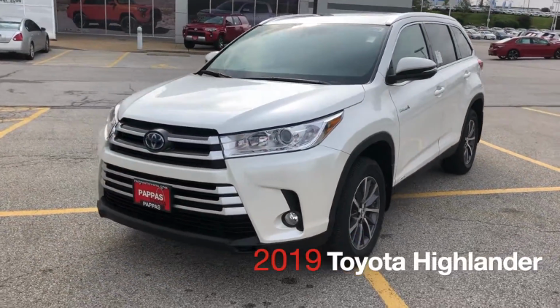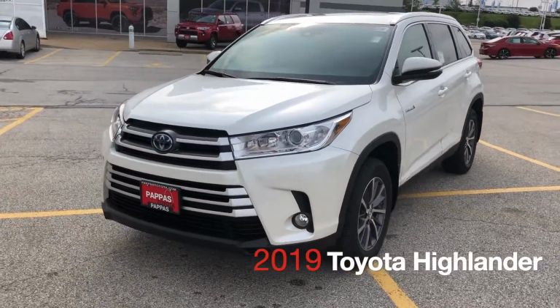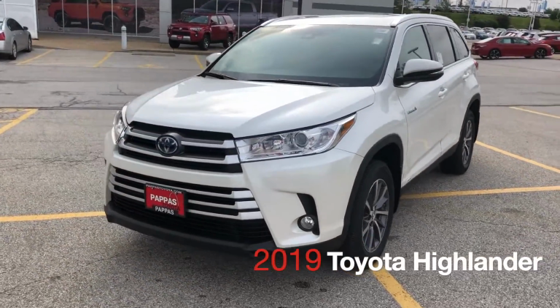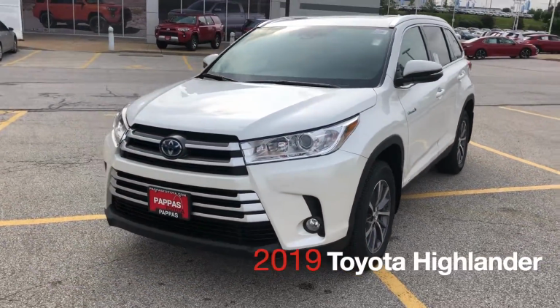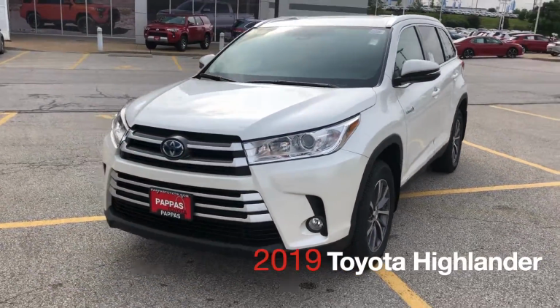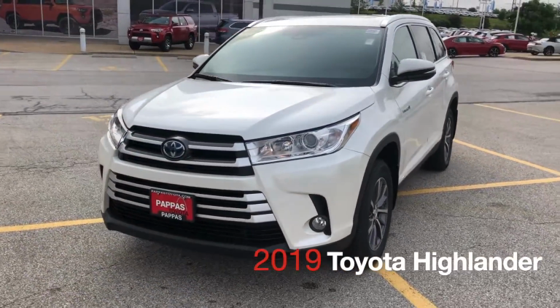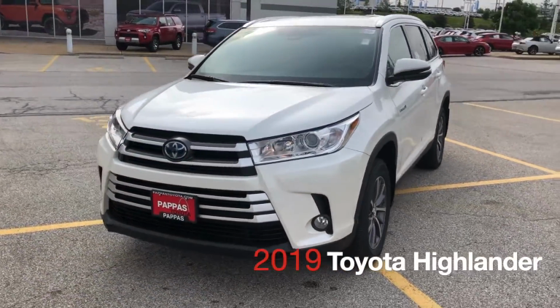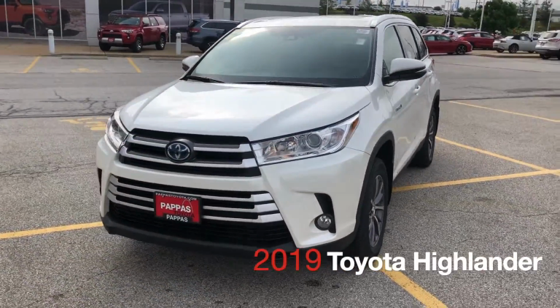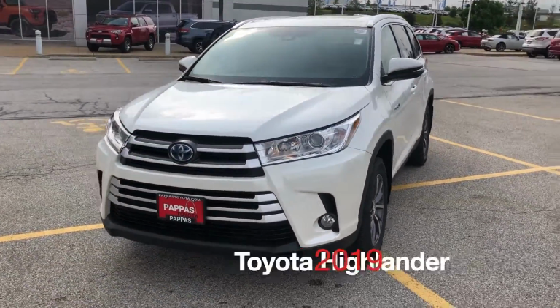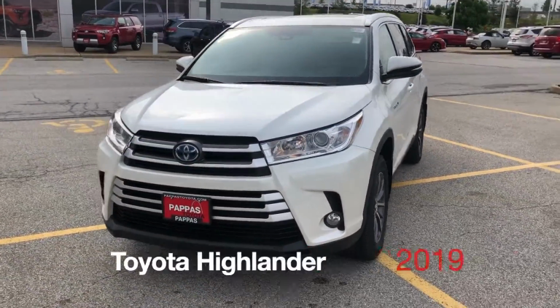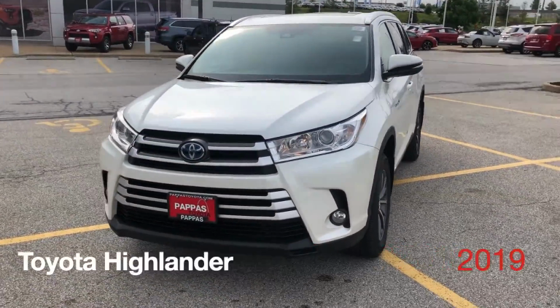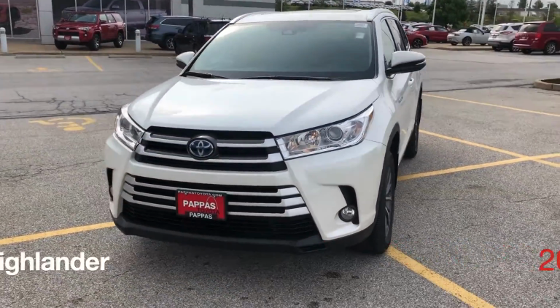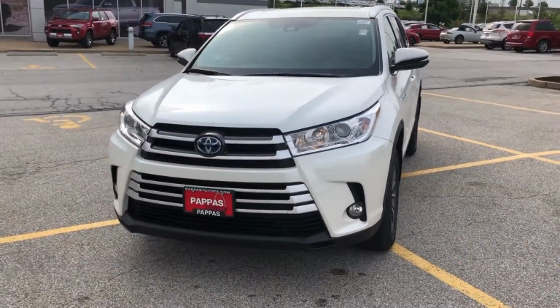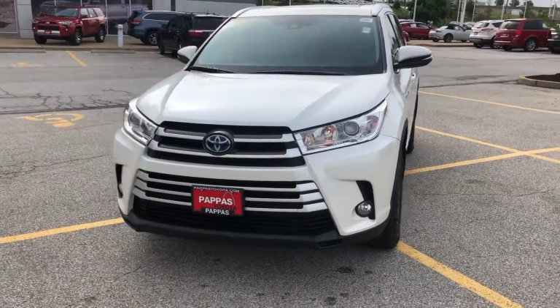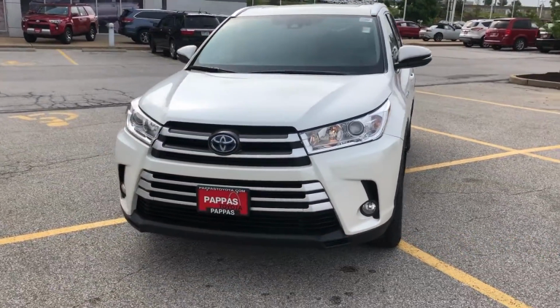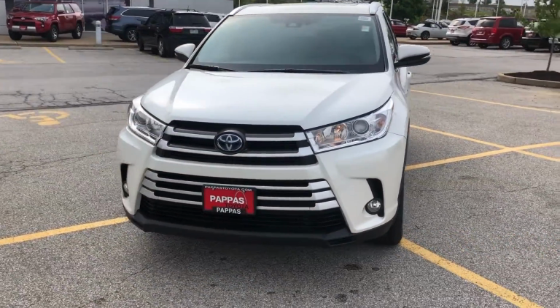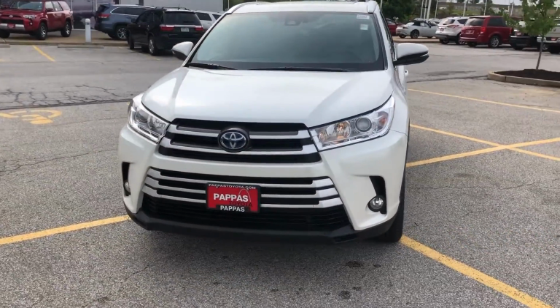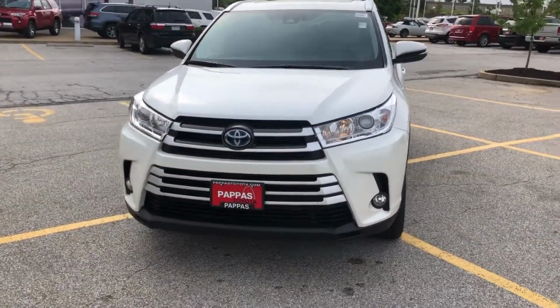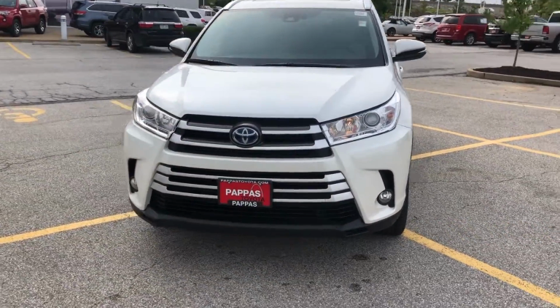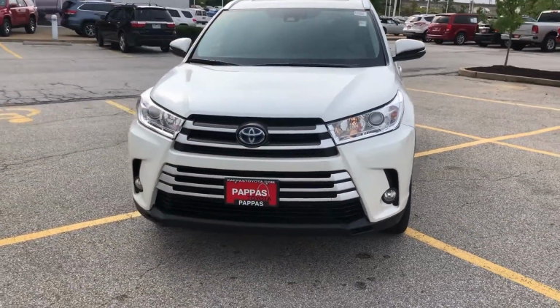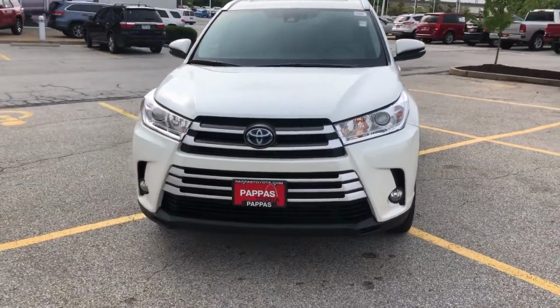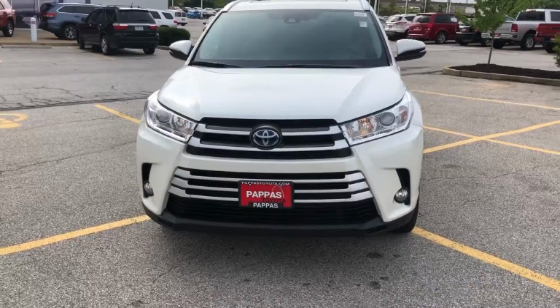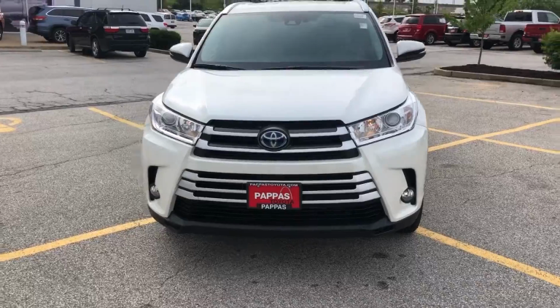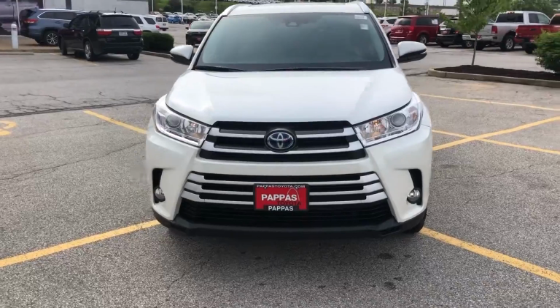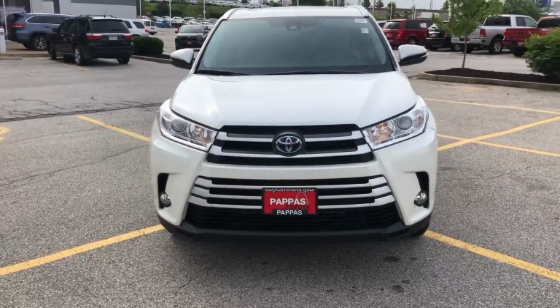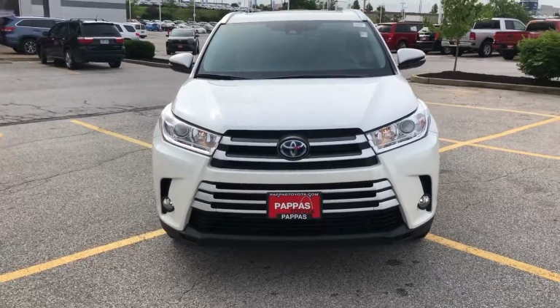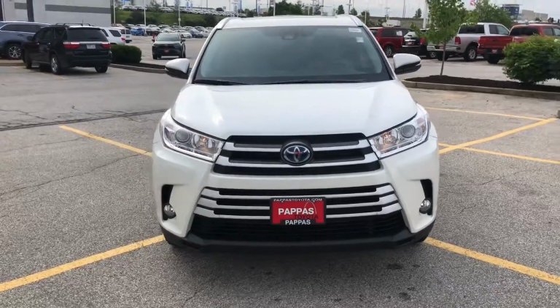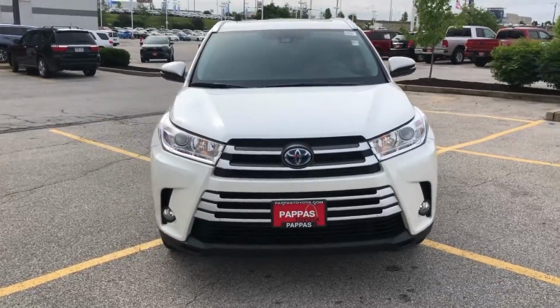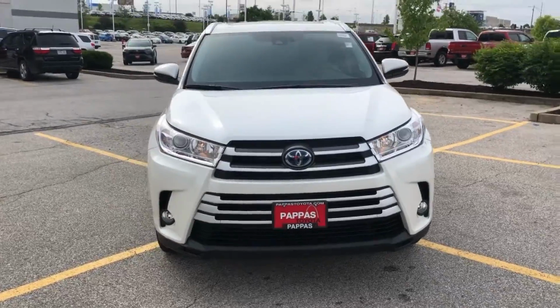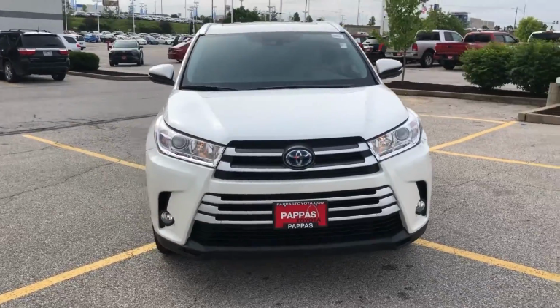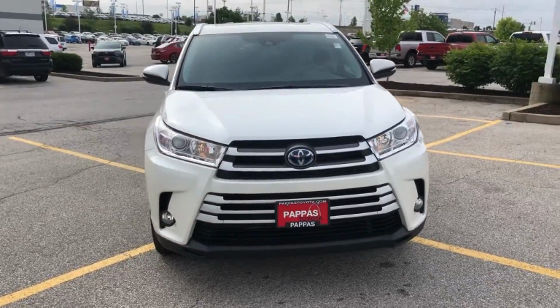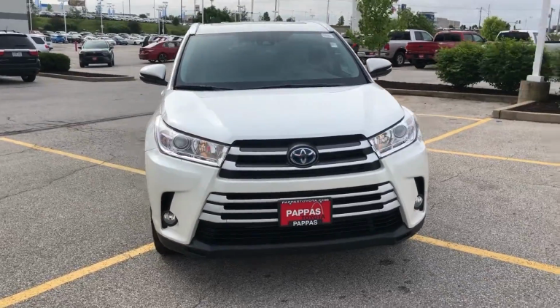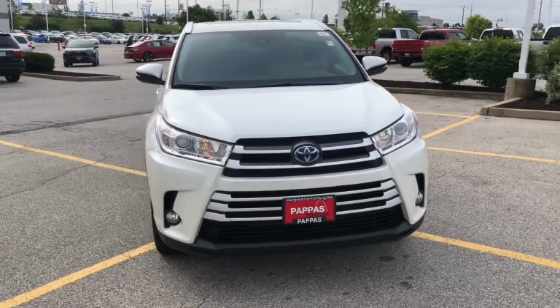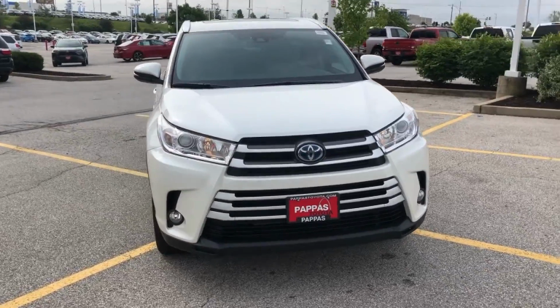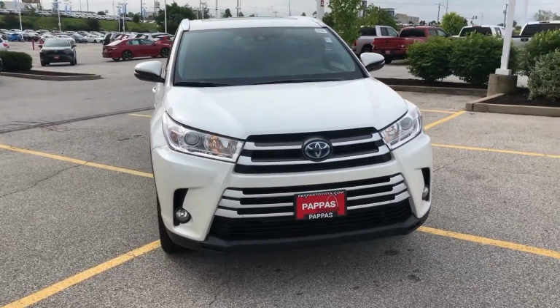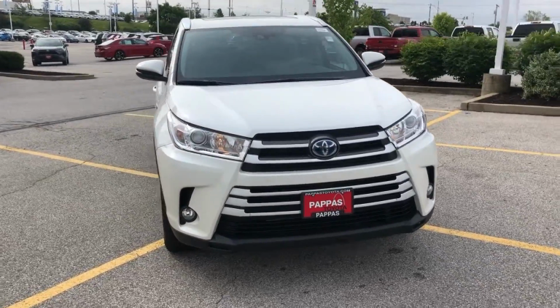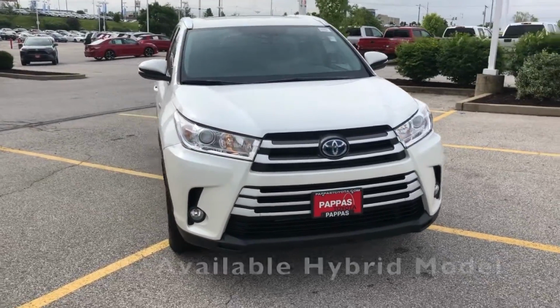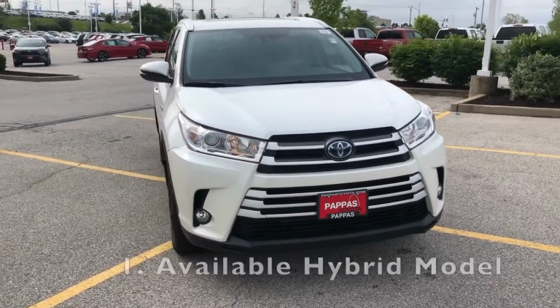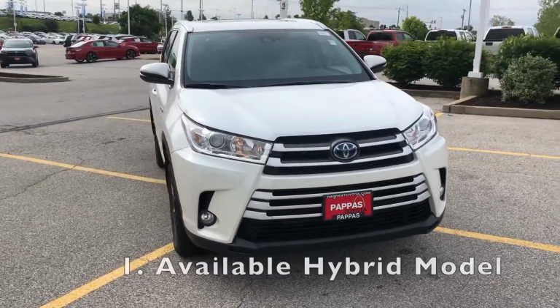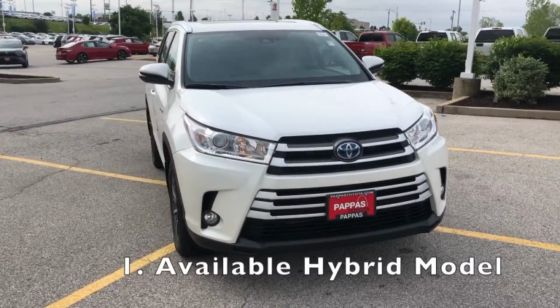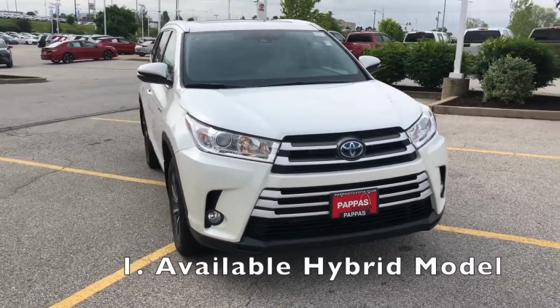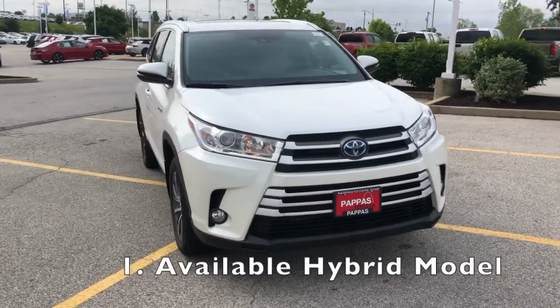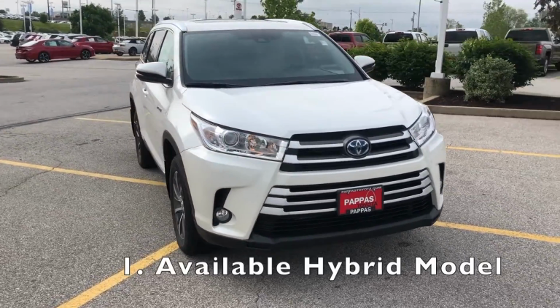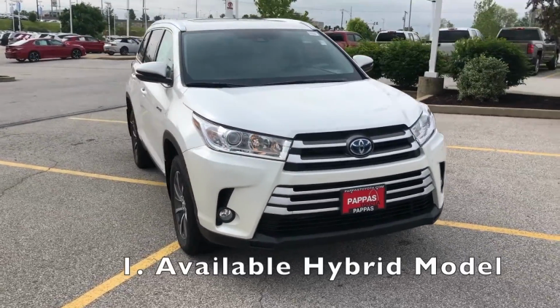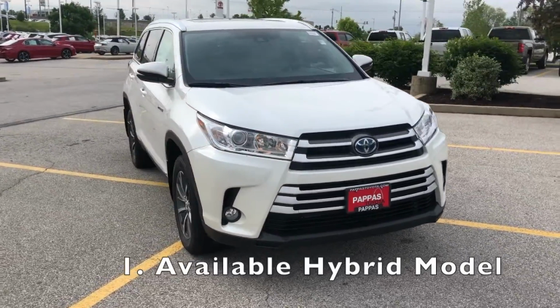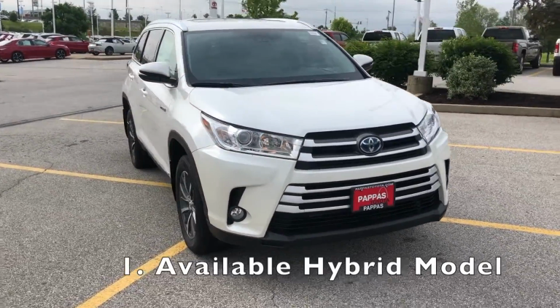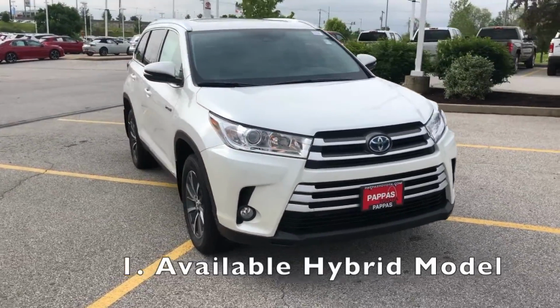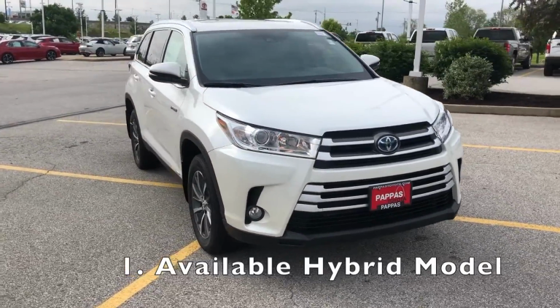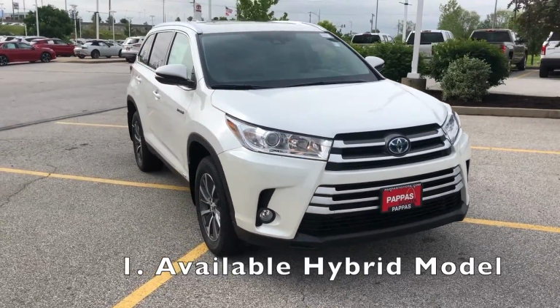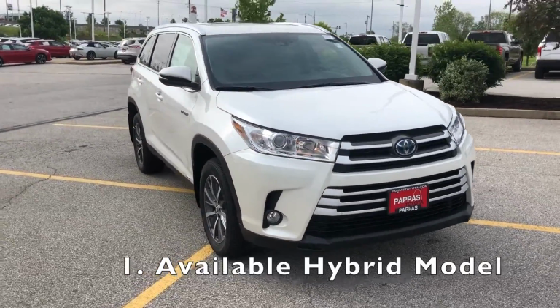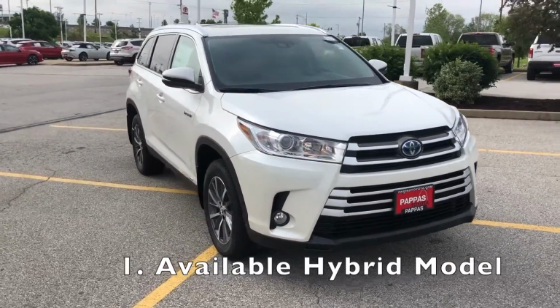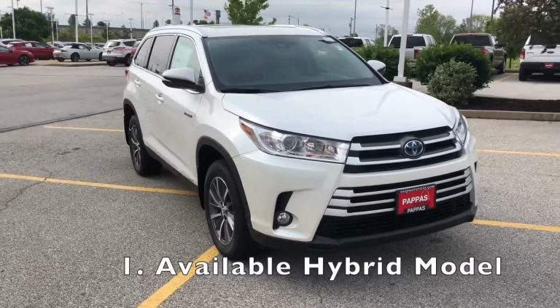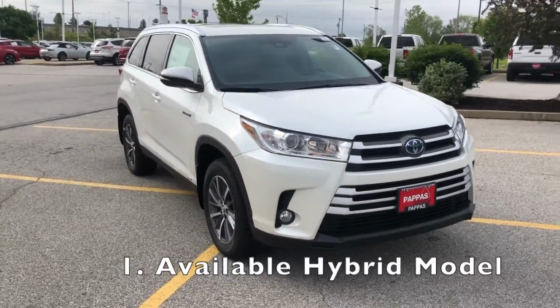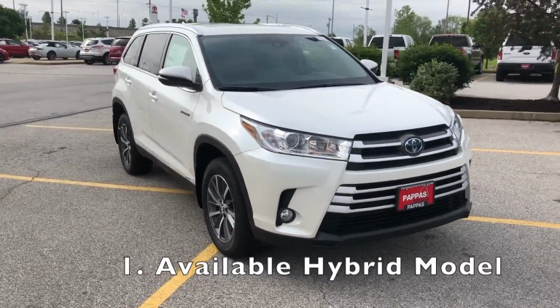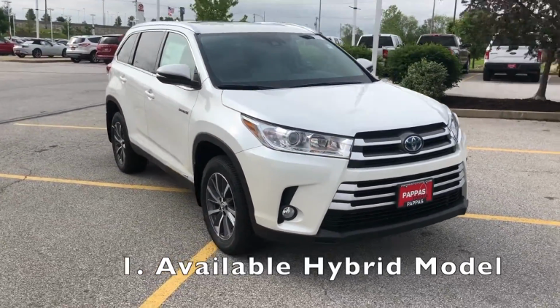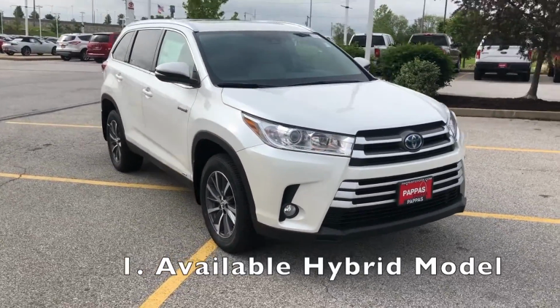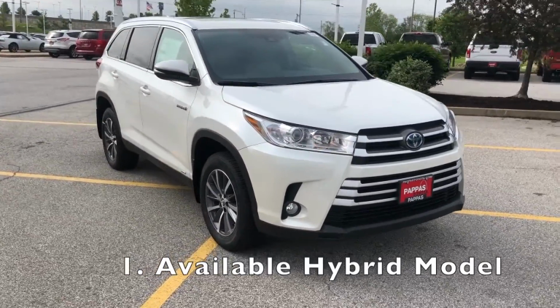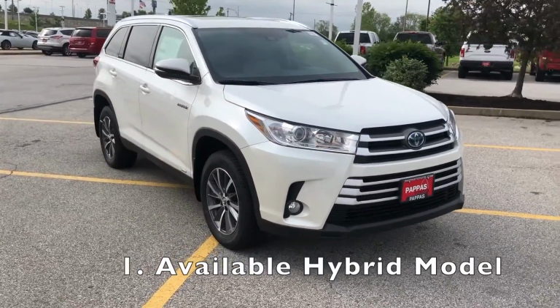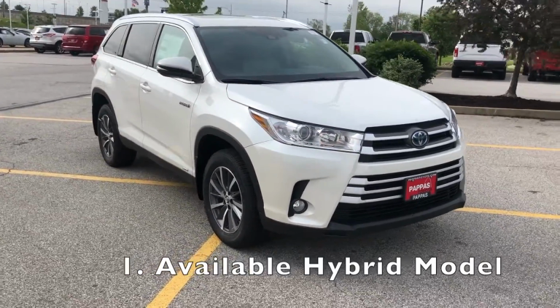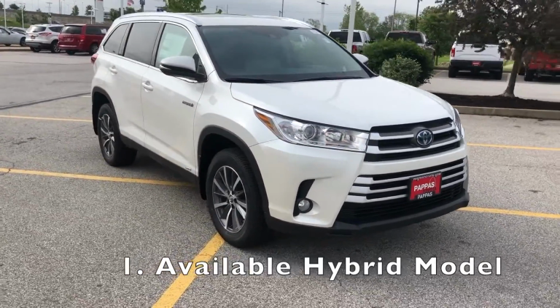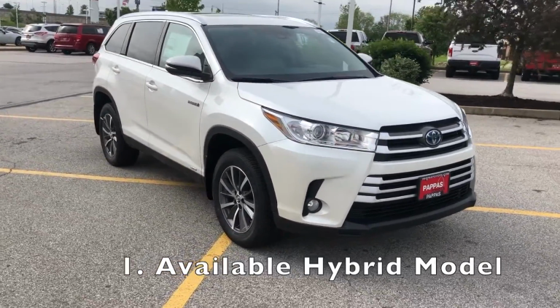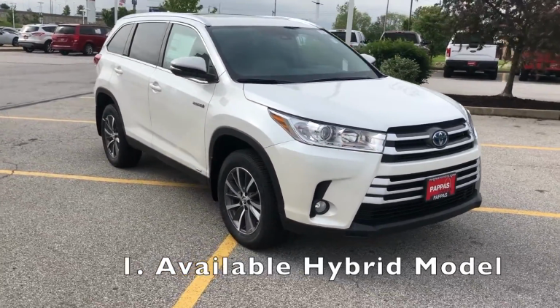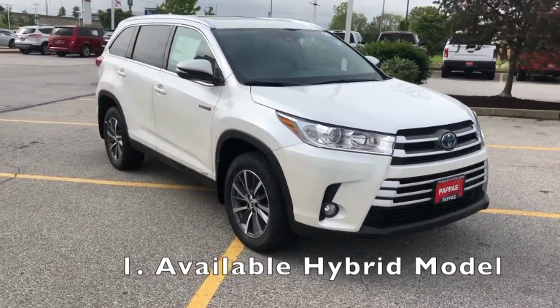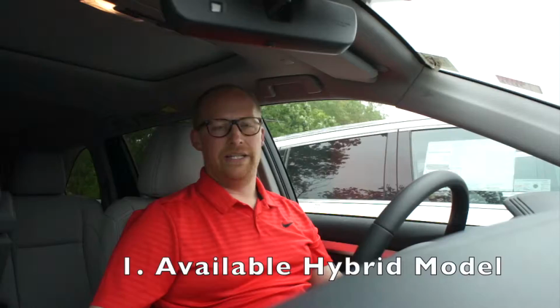Number one, and most importantly, is that the Toyota Highlander comes in a hybrid model. You cannot get a hybrid model on the Honda Pilot.